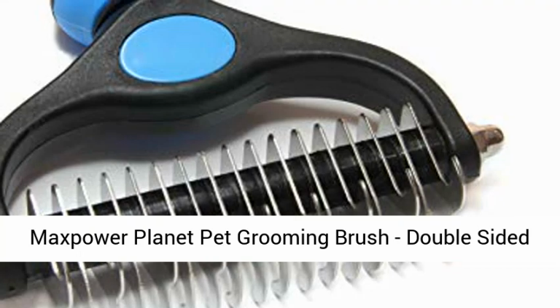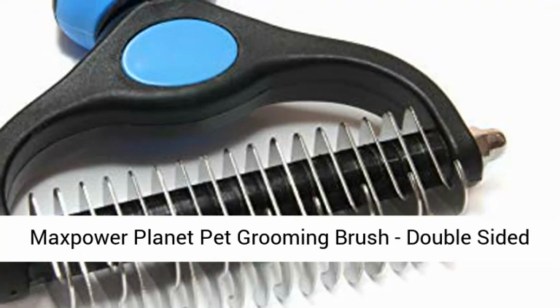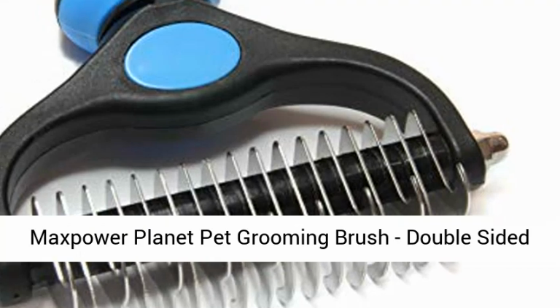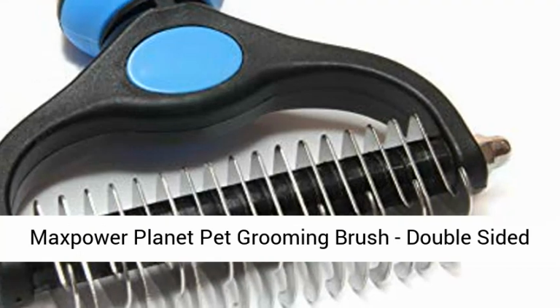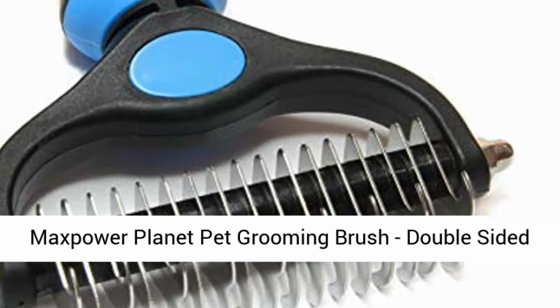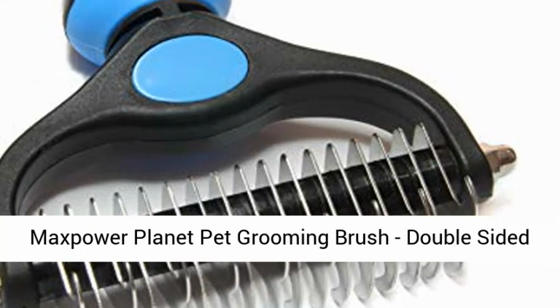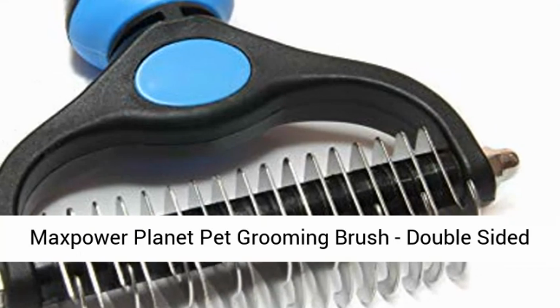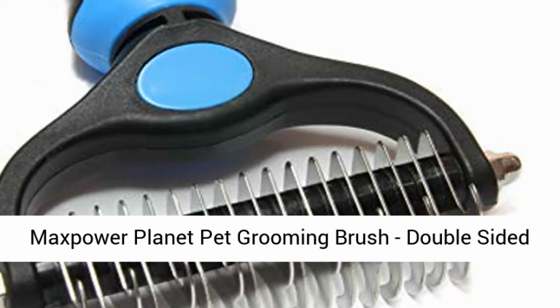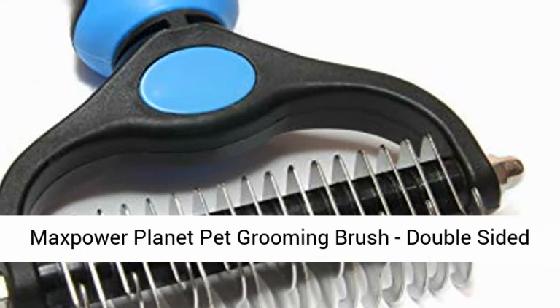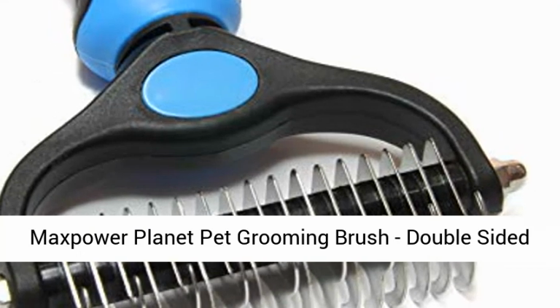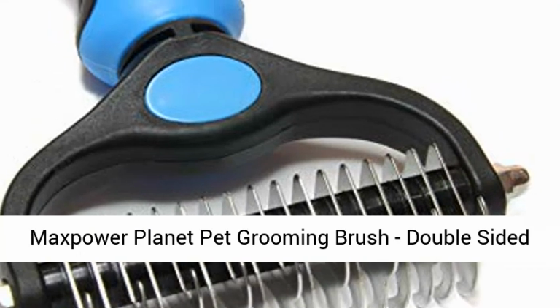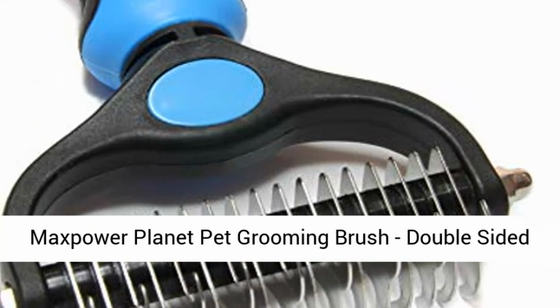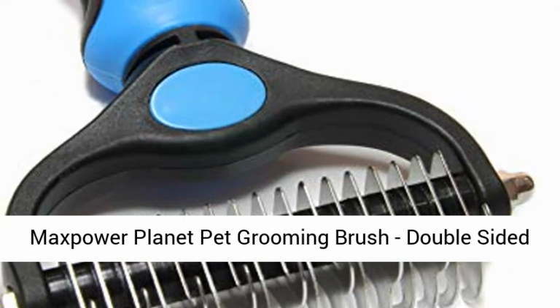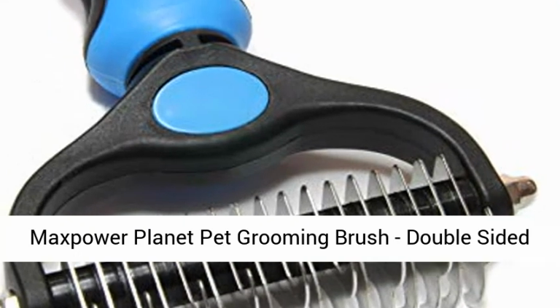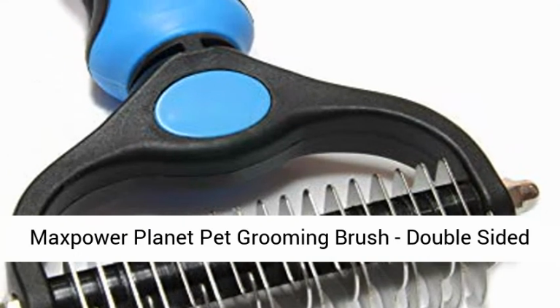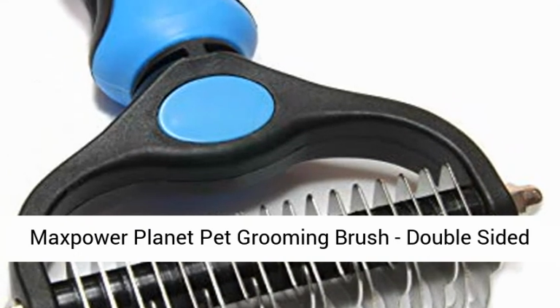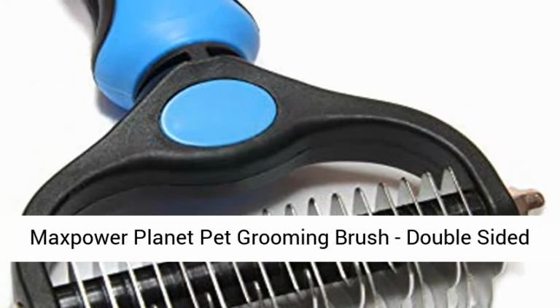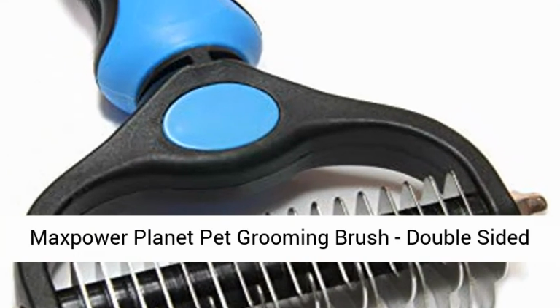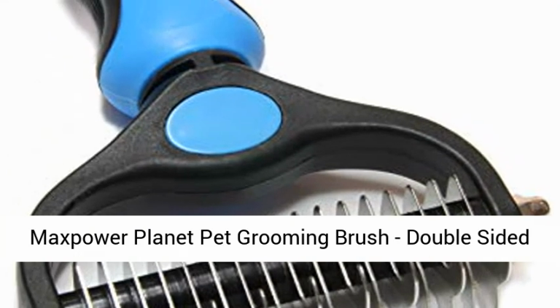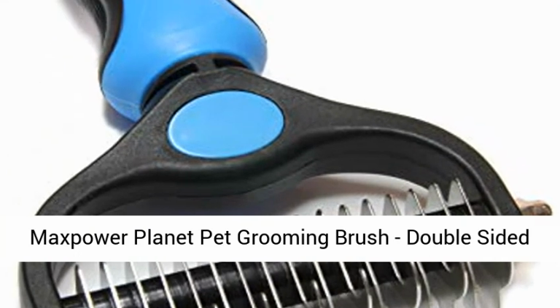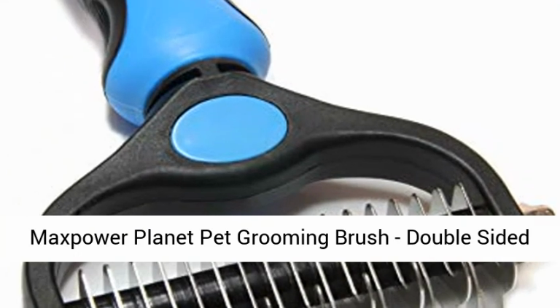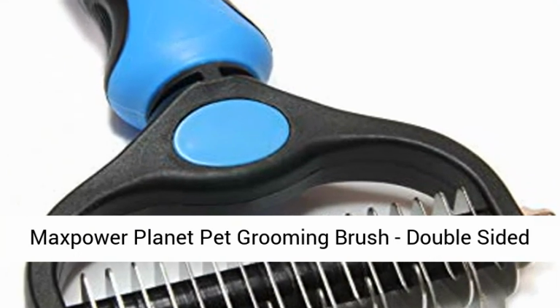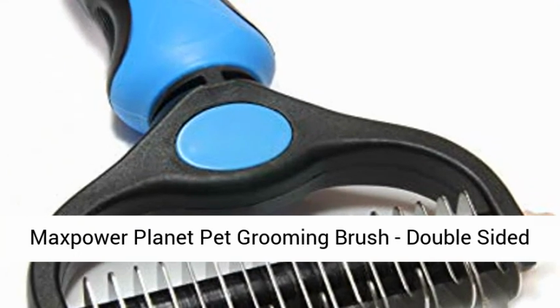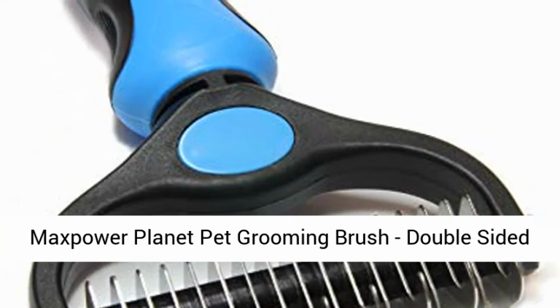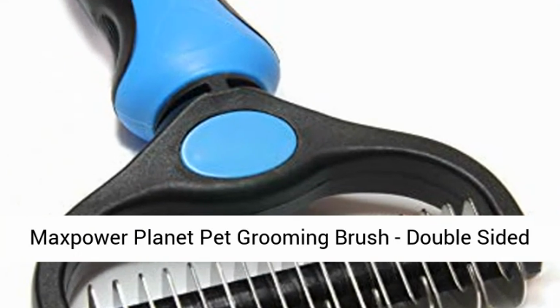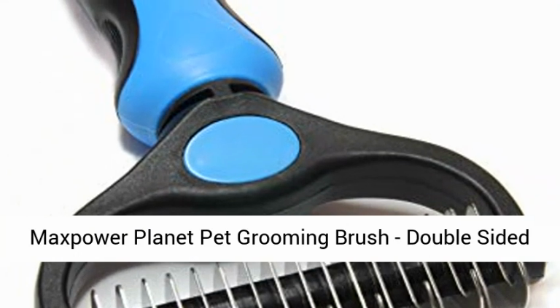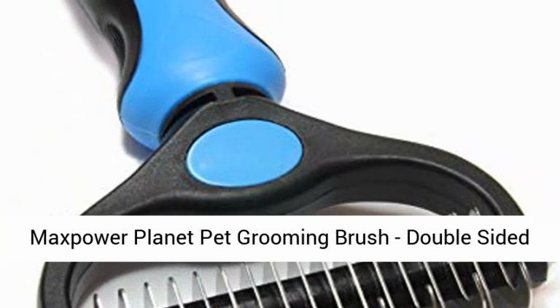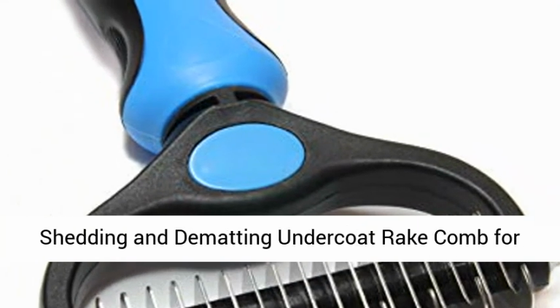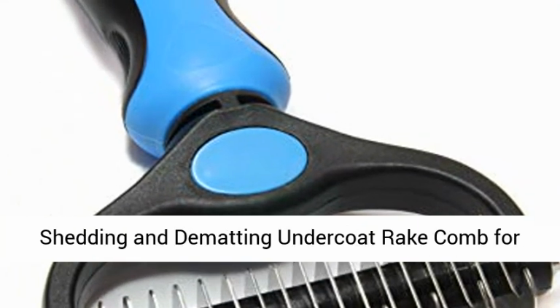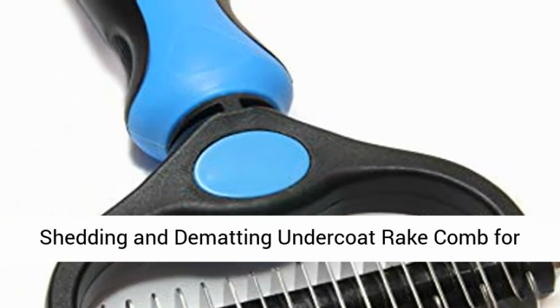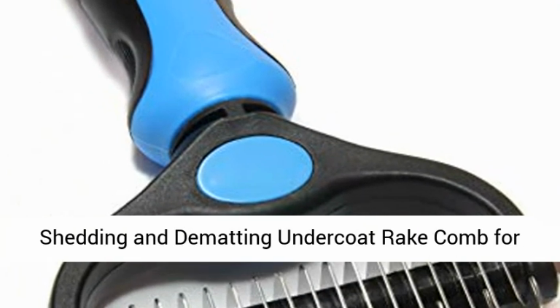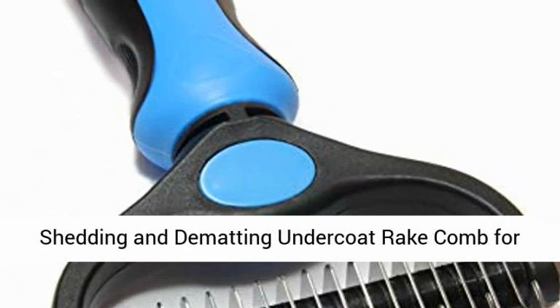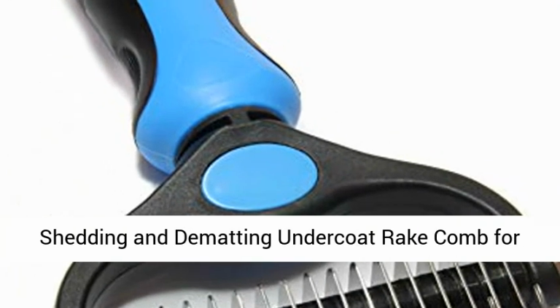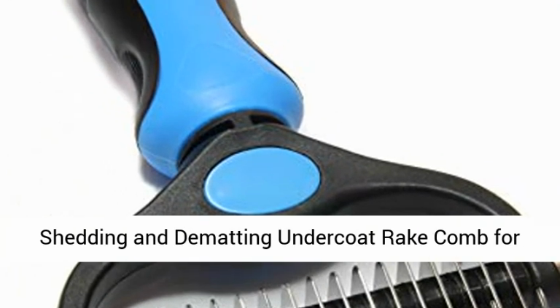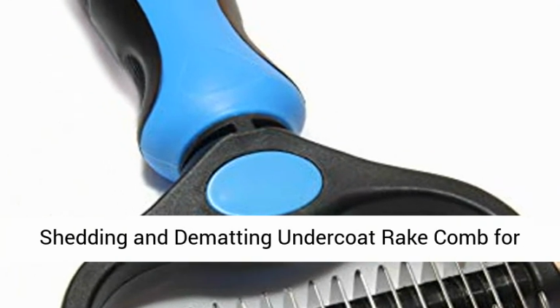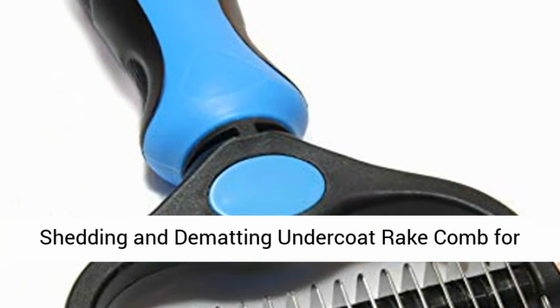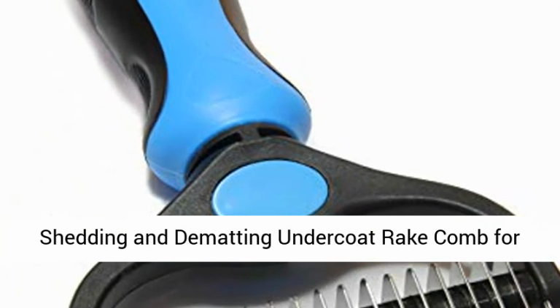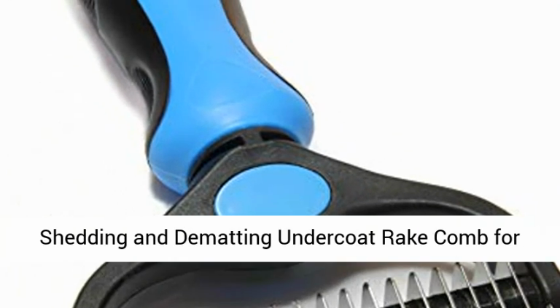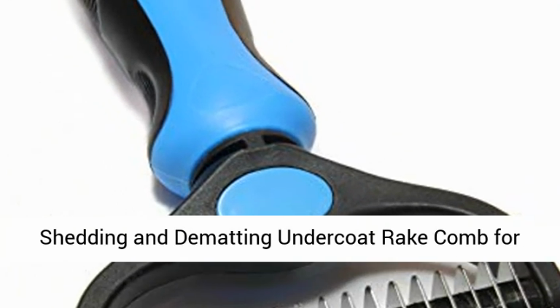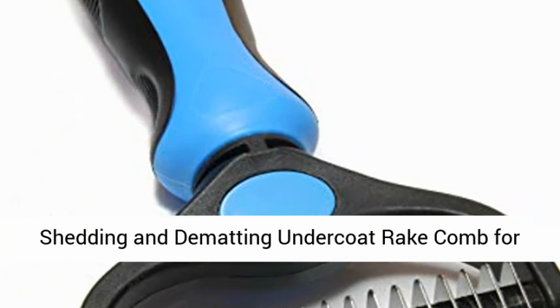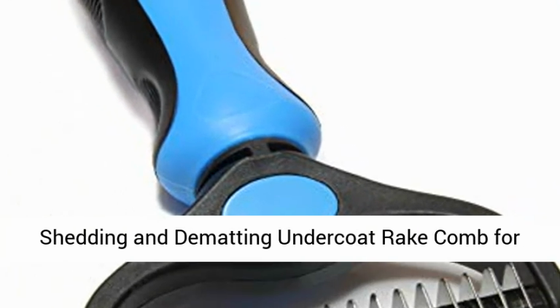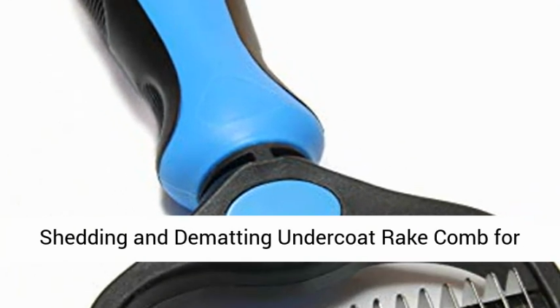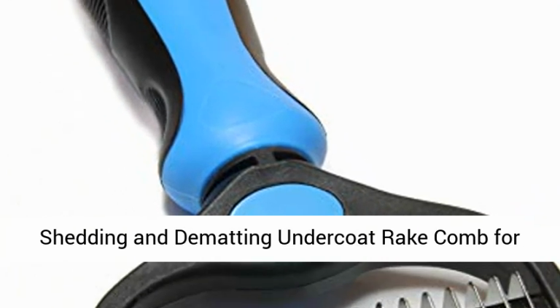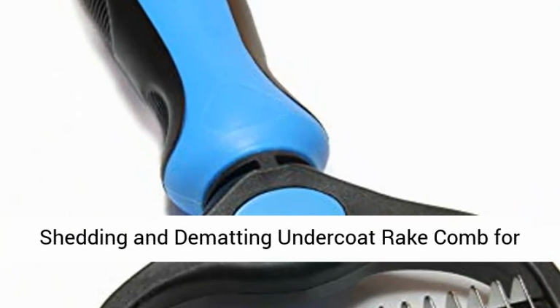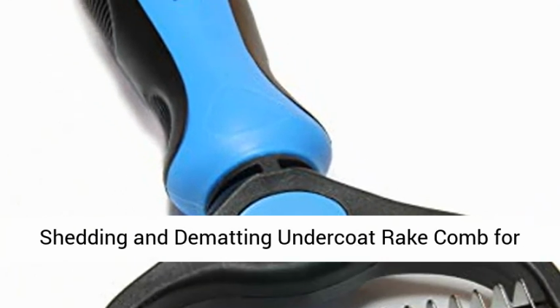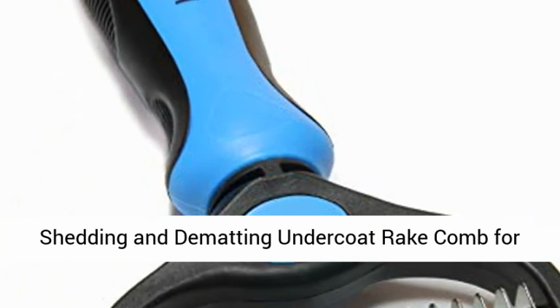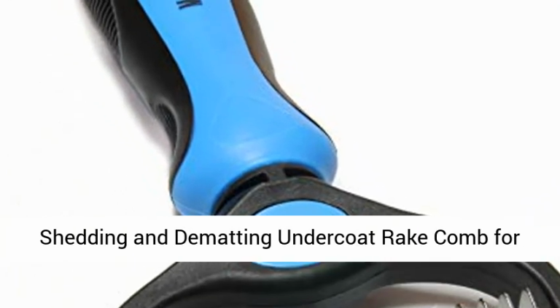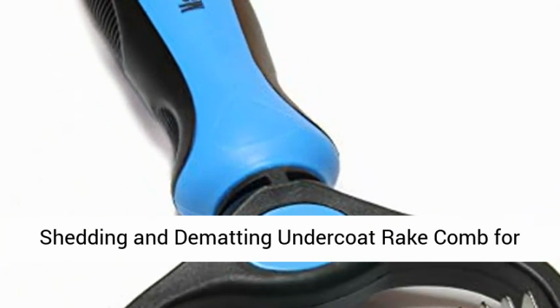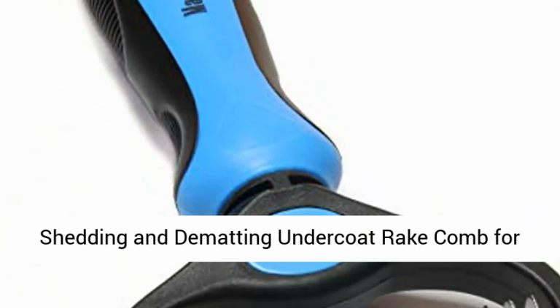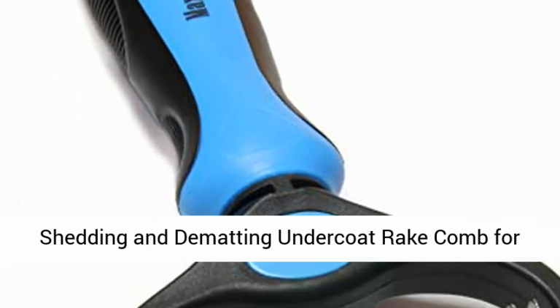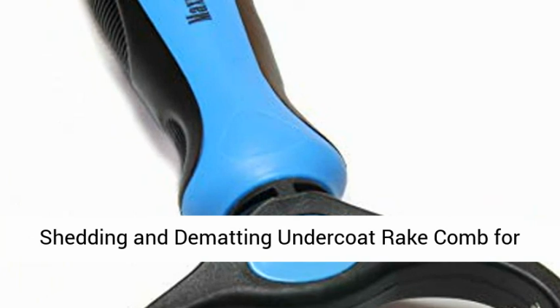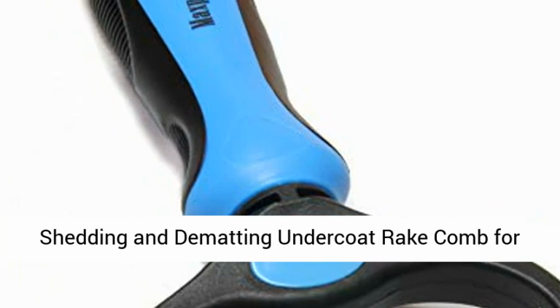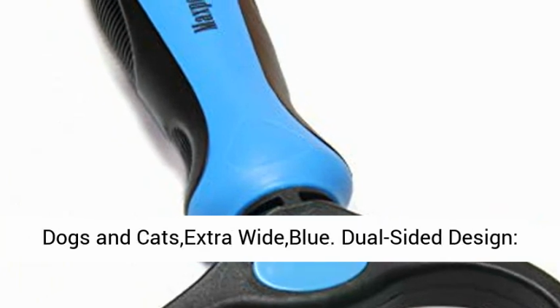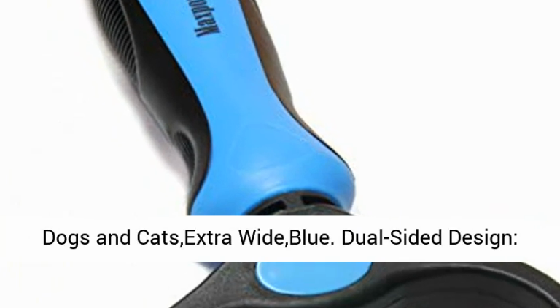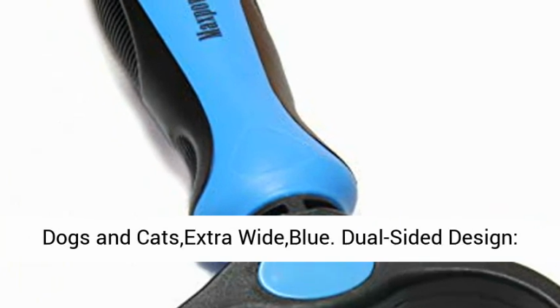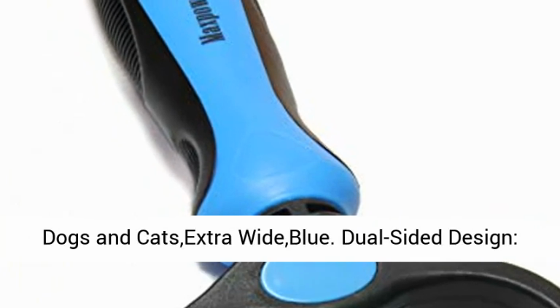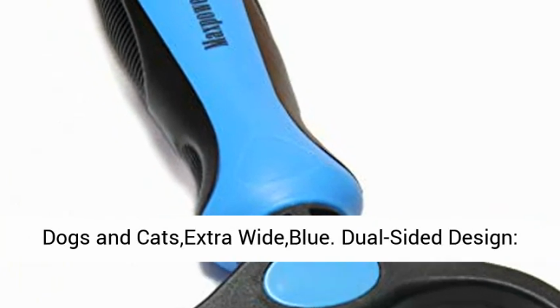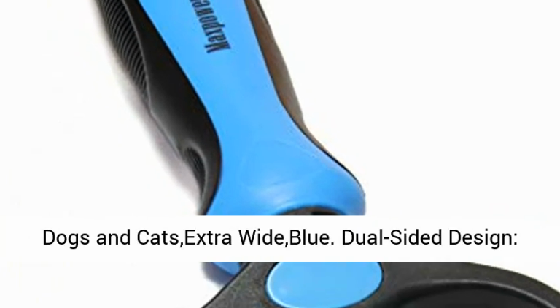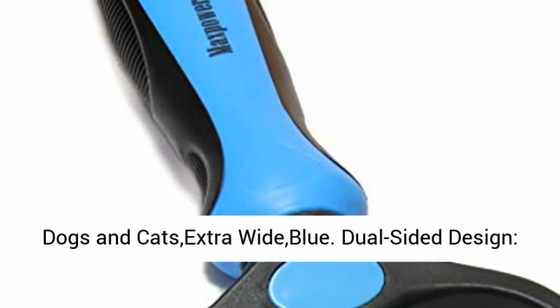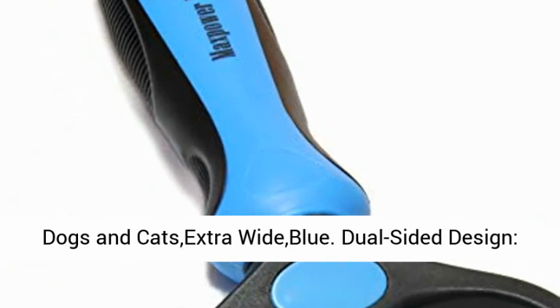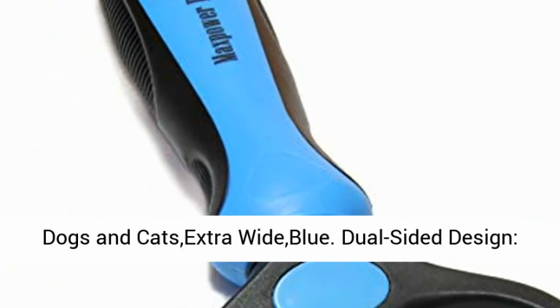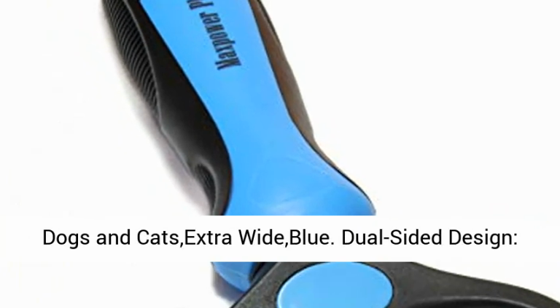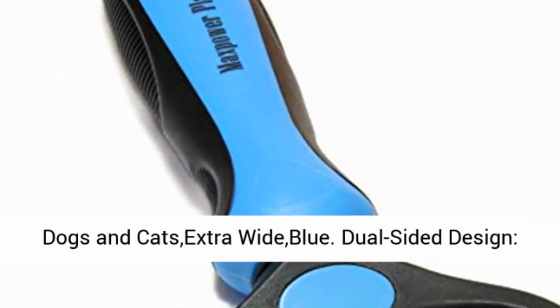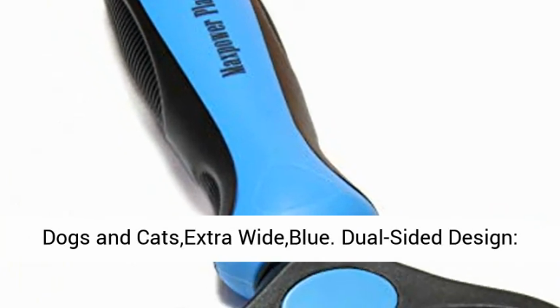Max Power Planet Pet Grooming Brush, double-sided shedding and dematting undercoat rake comb for dogs and cats, extra wide, blue.